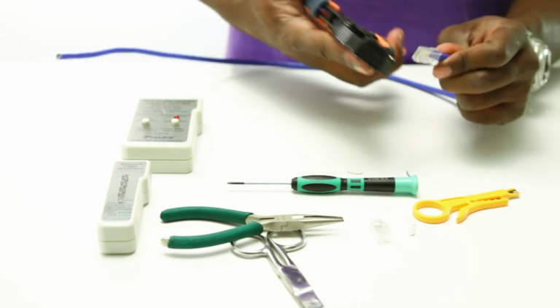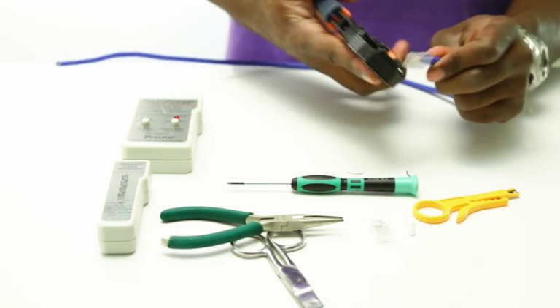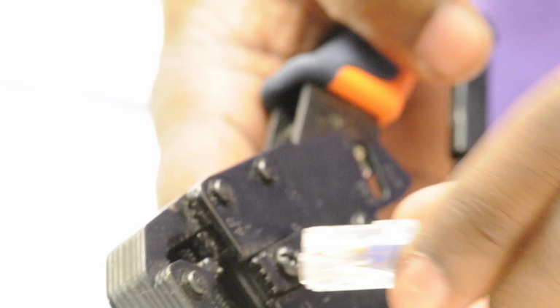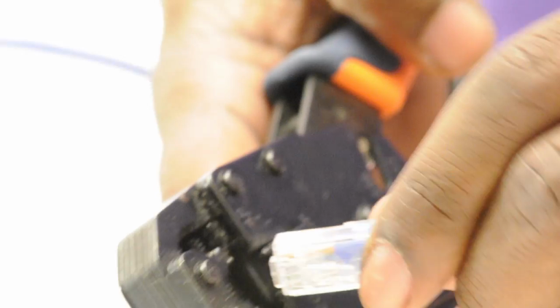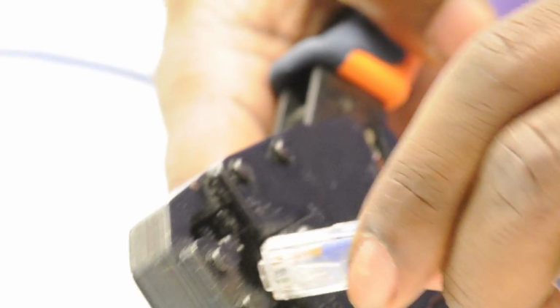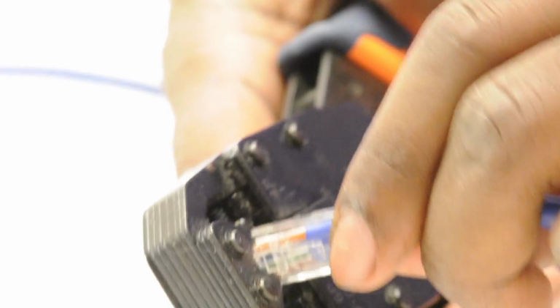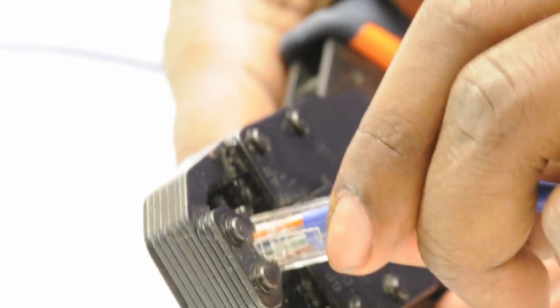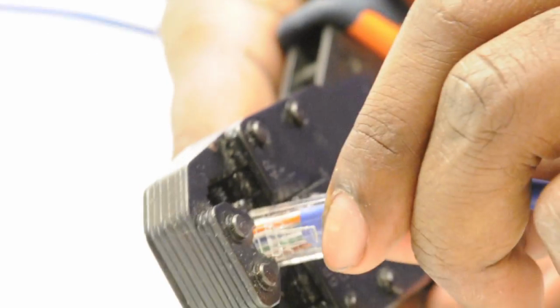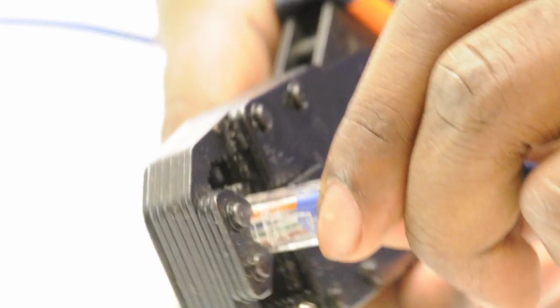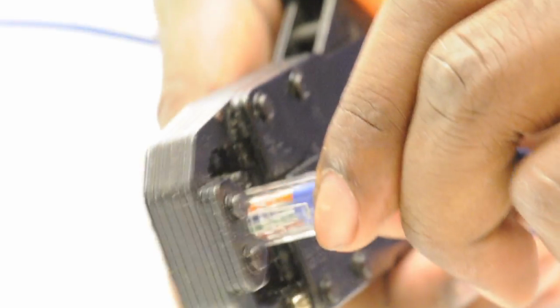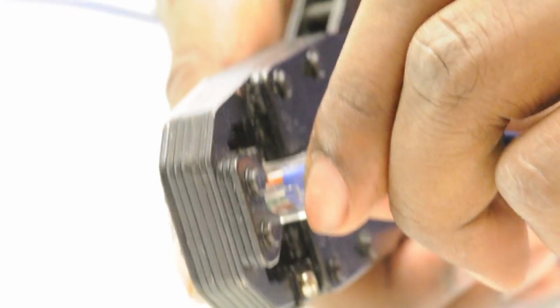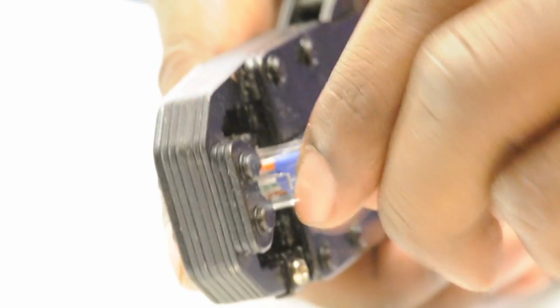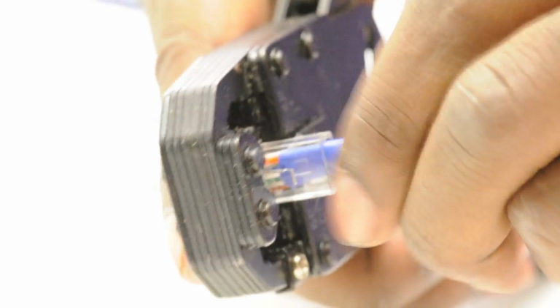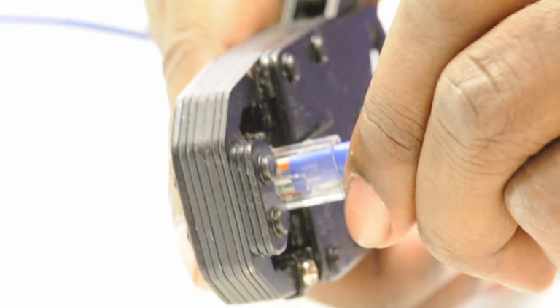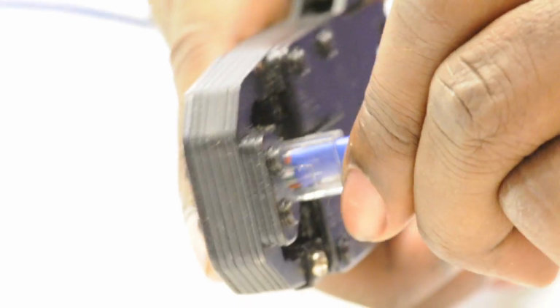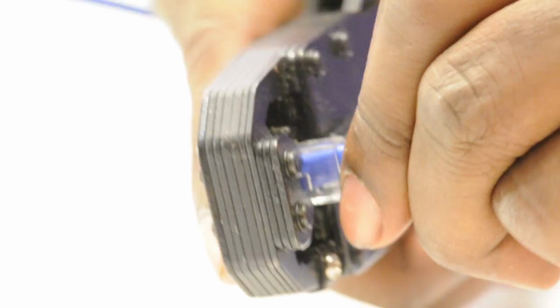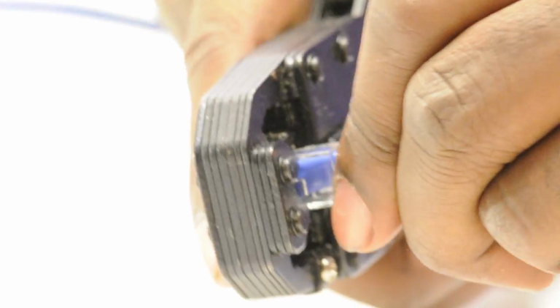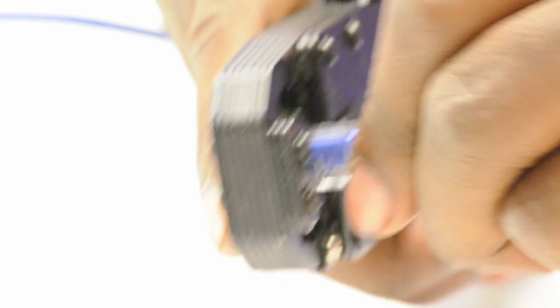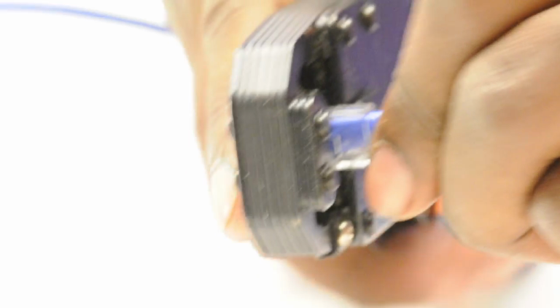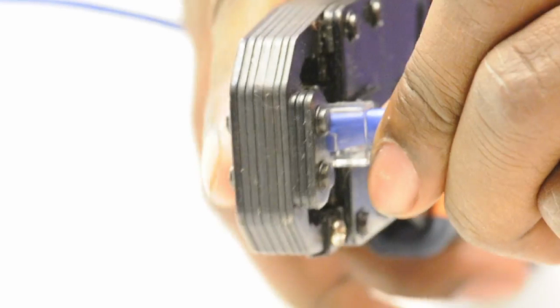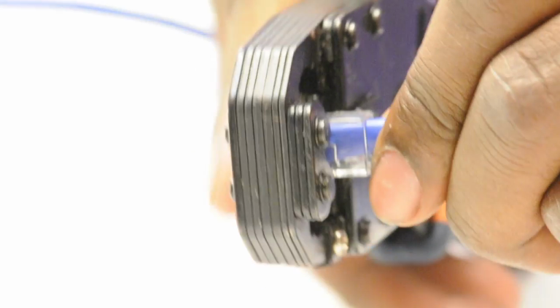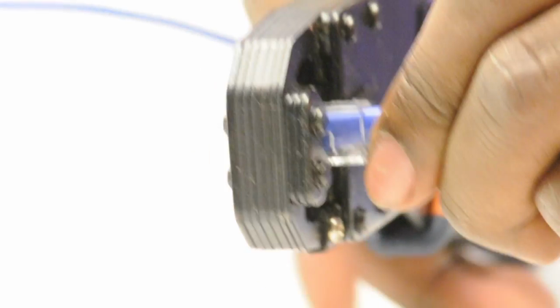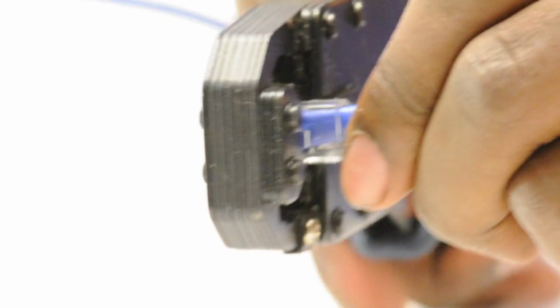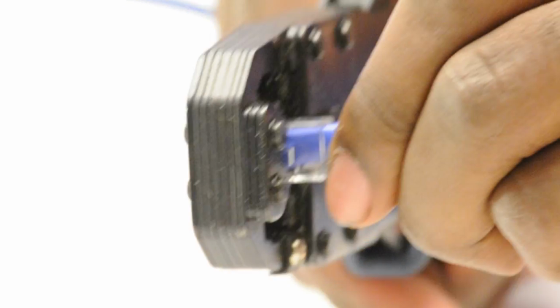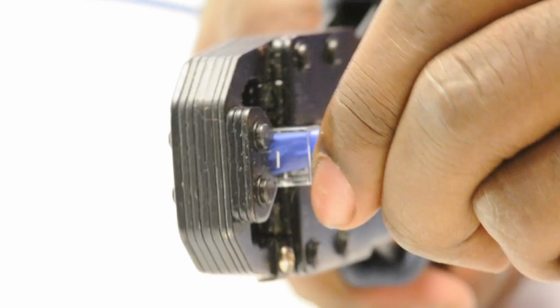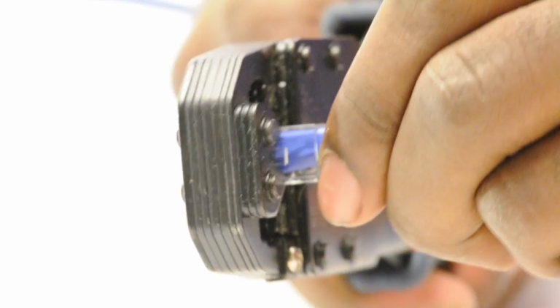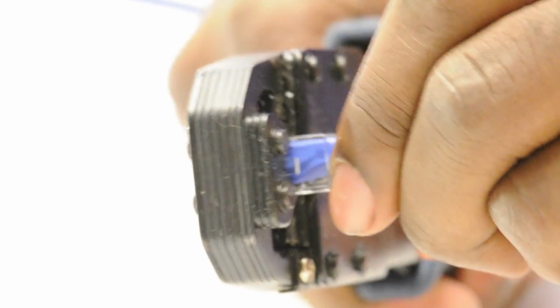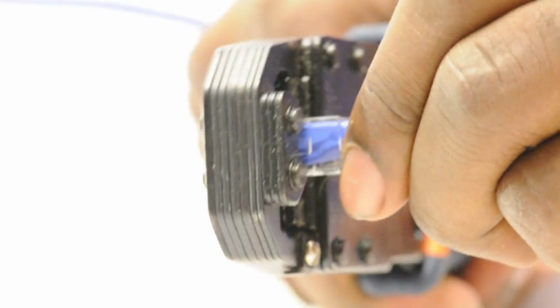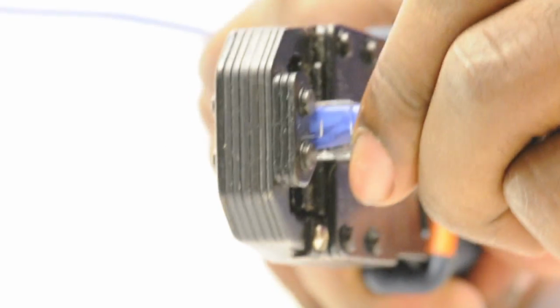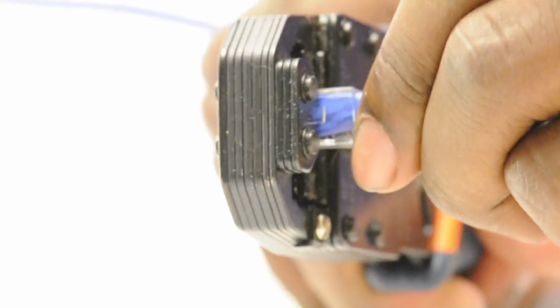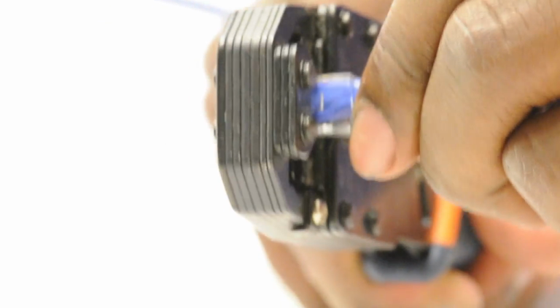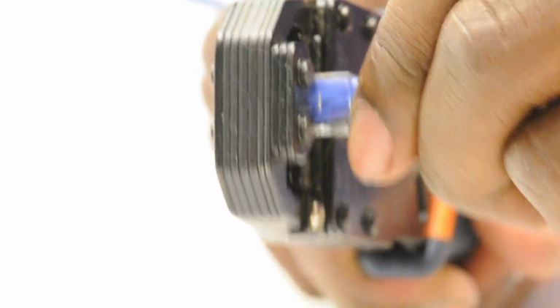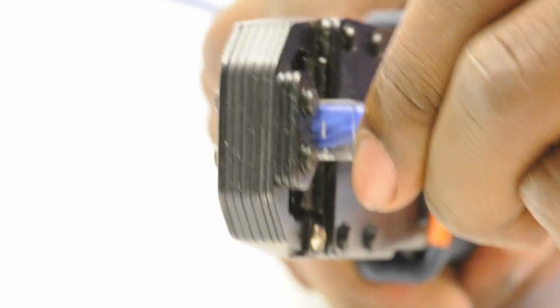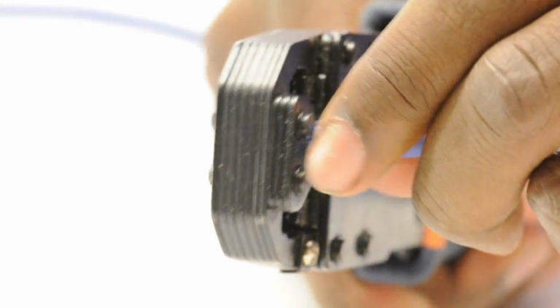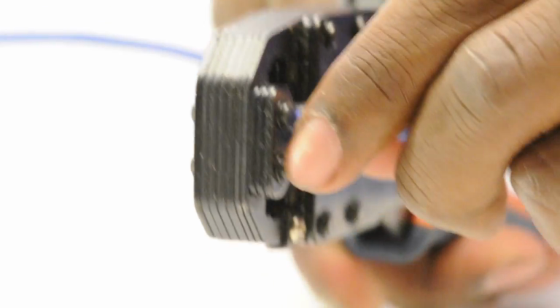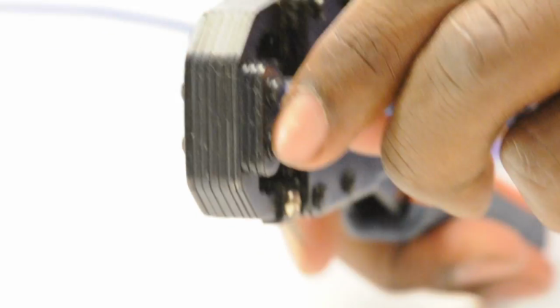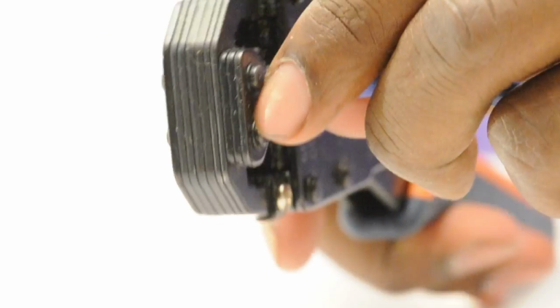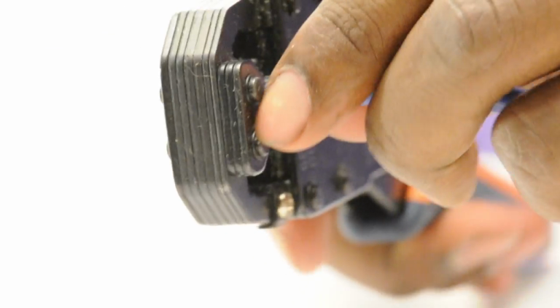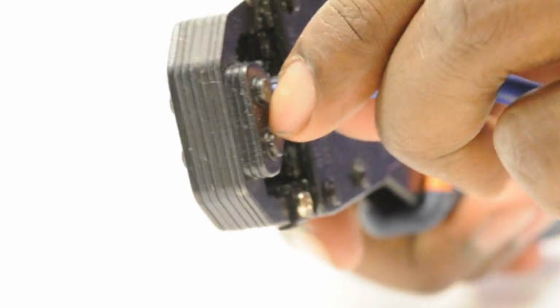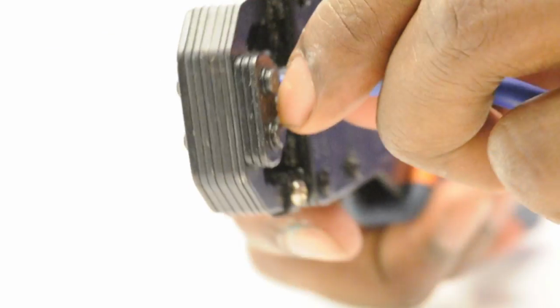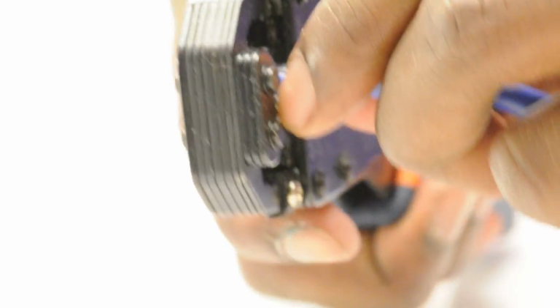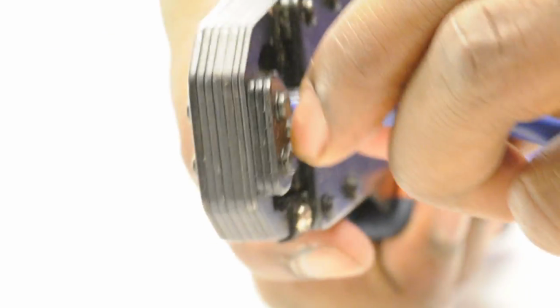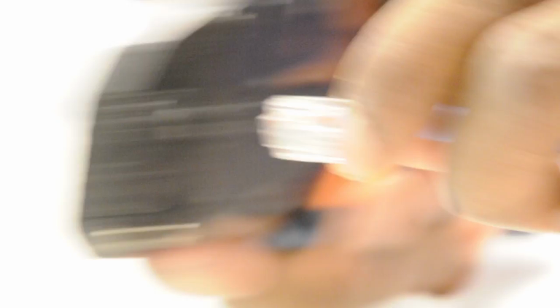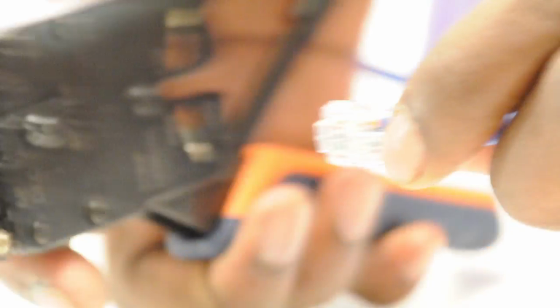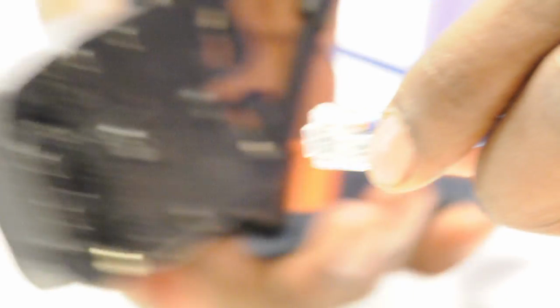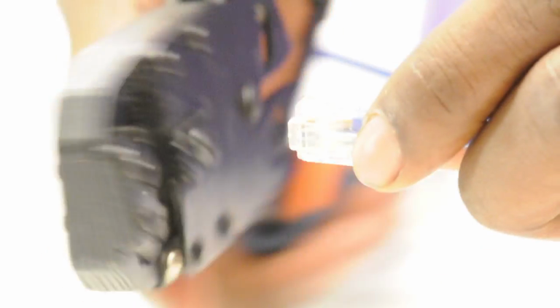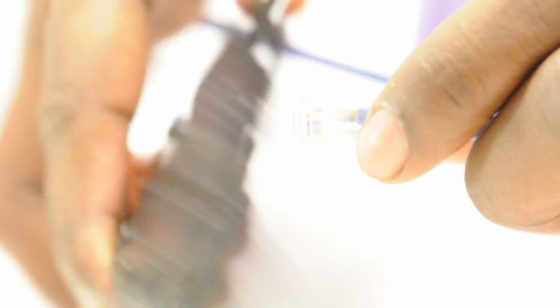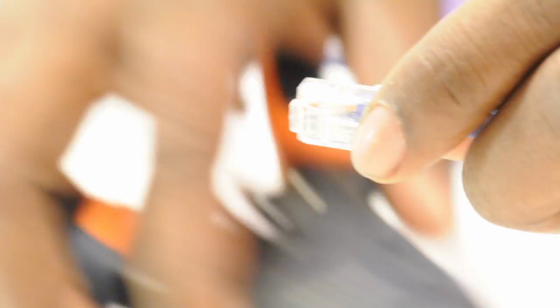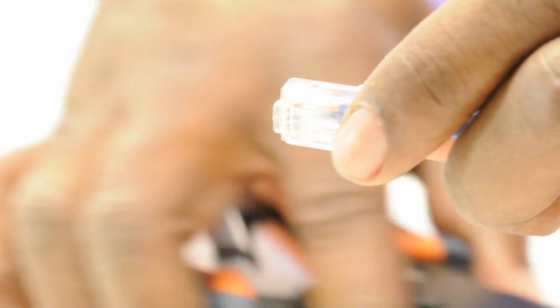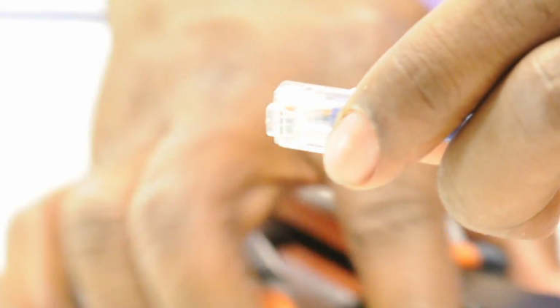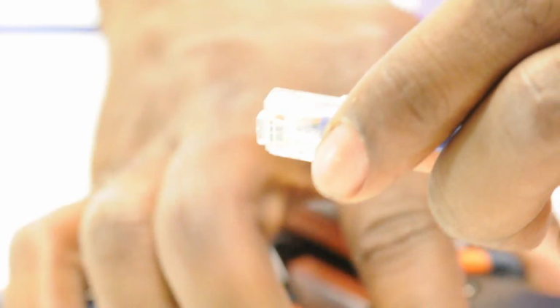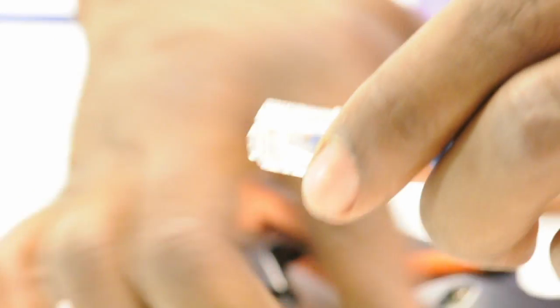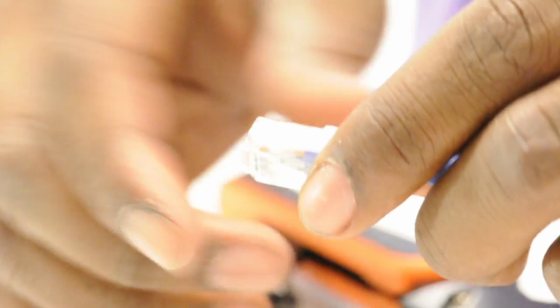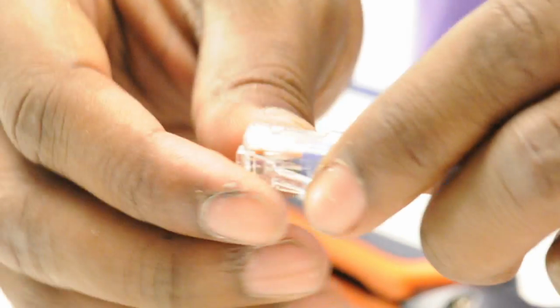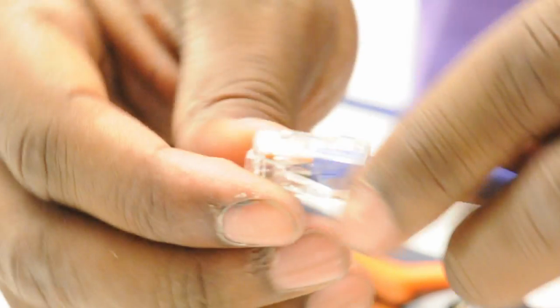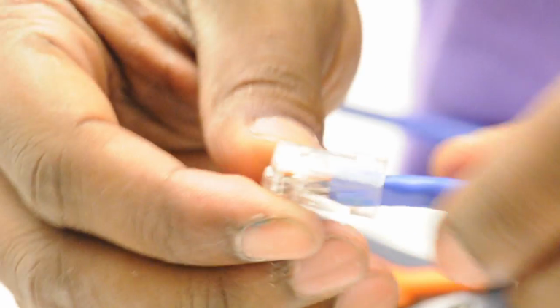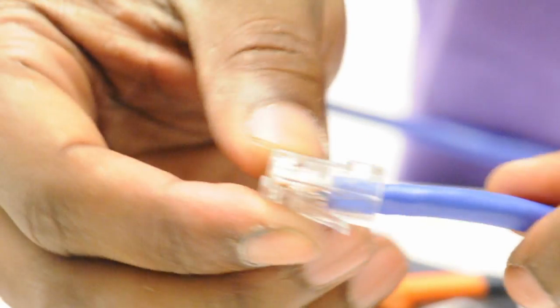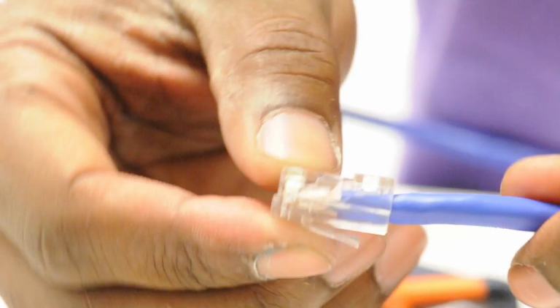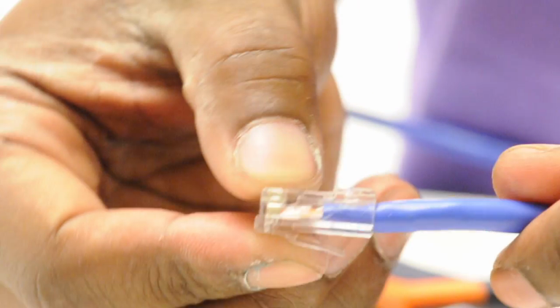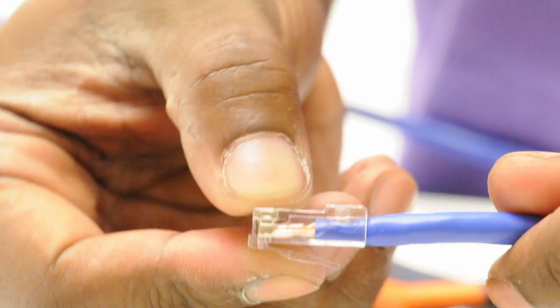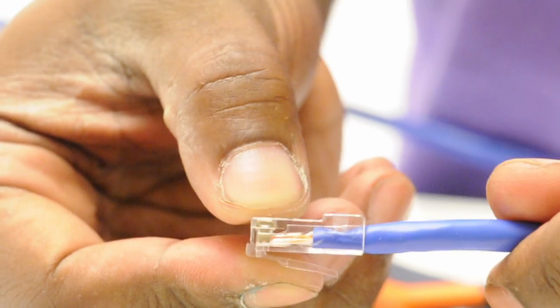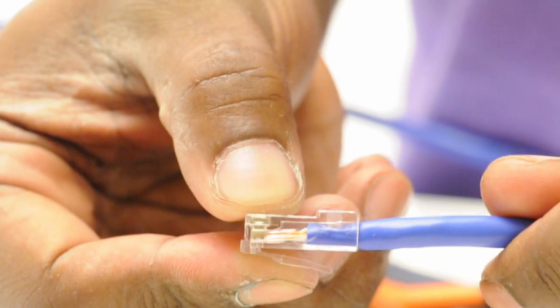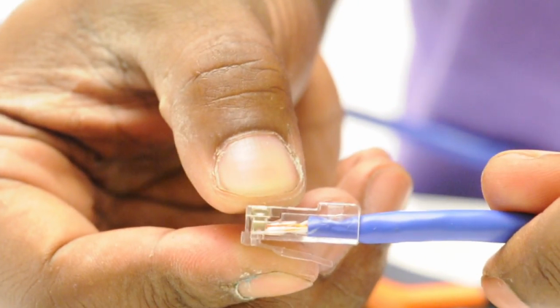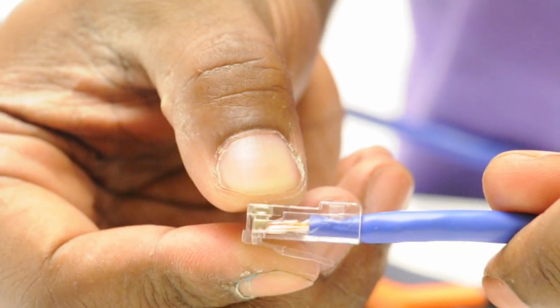The final step is to take my crimp tool and crimp it down. This pinches the connector onto the jacket.